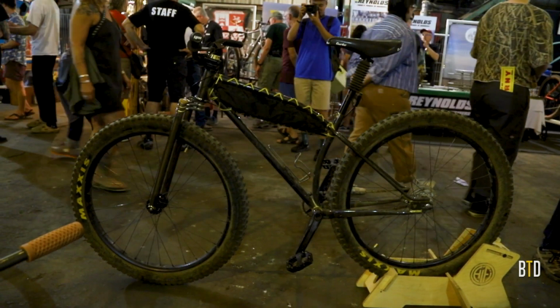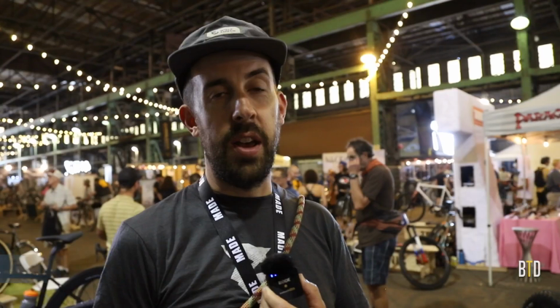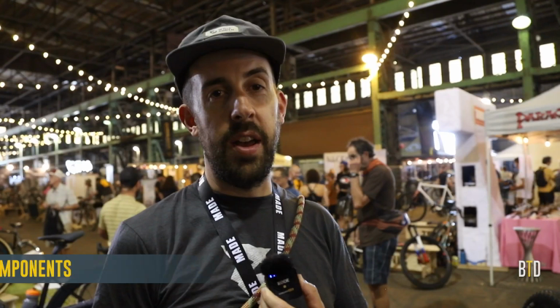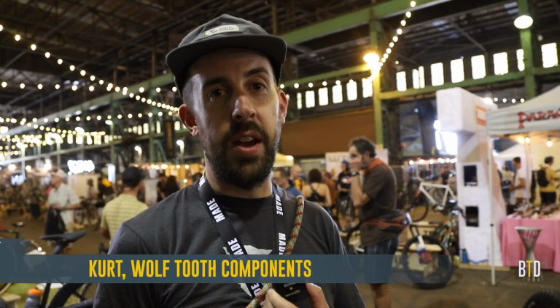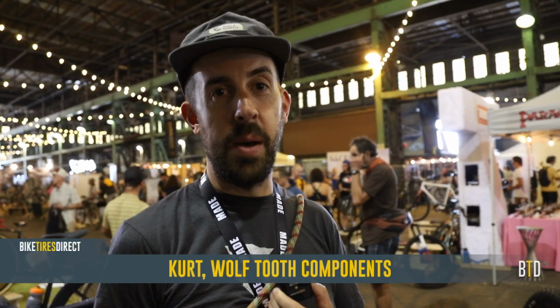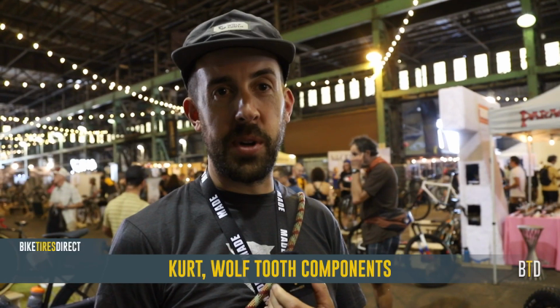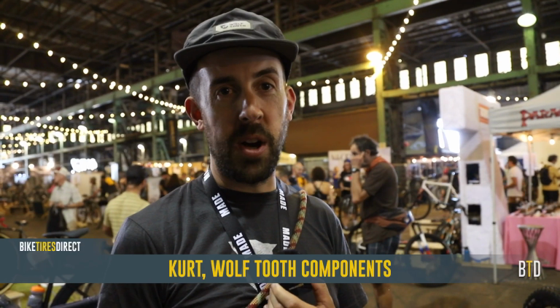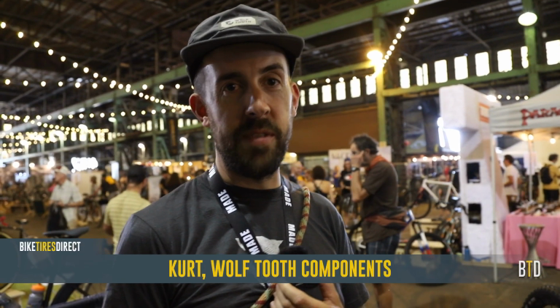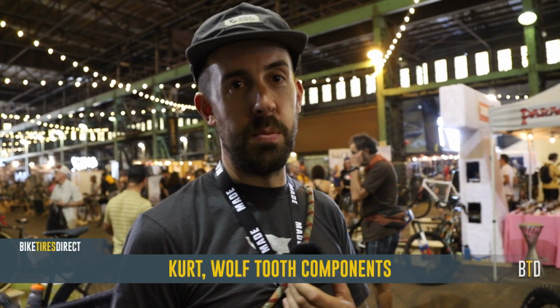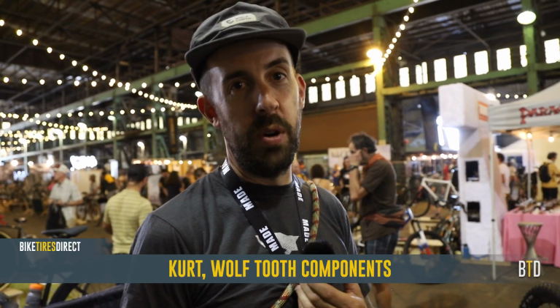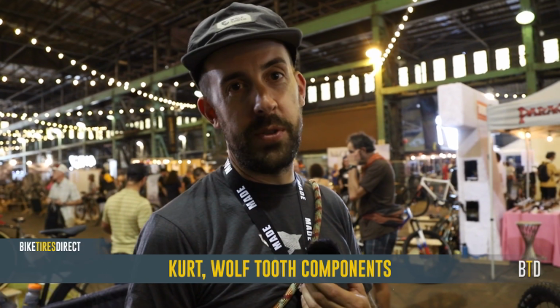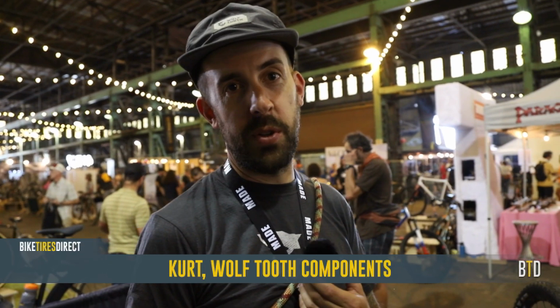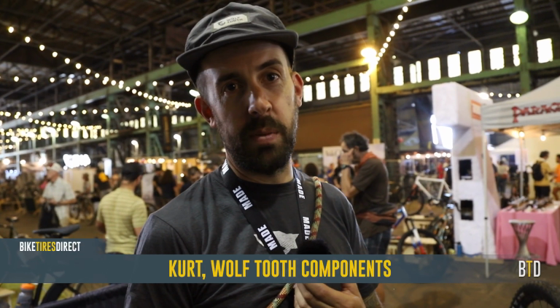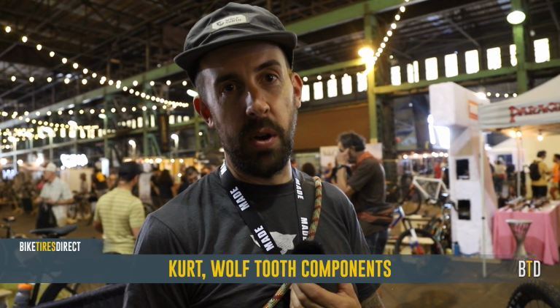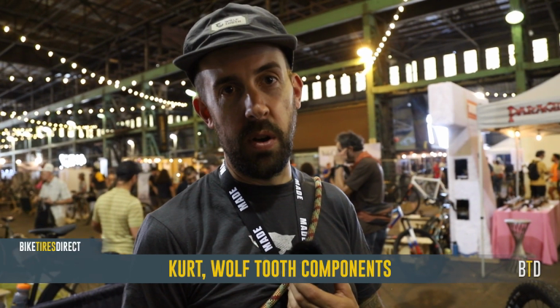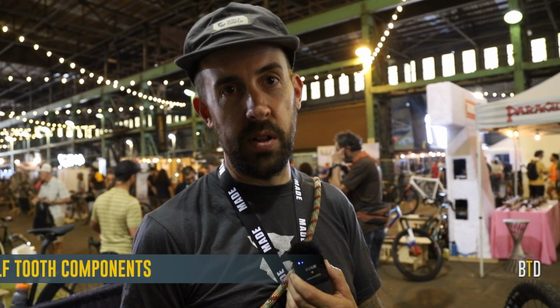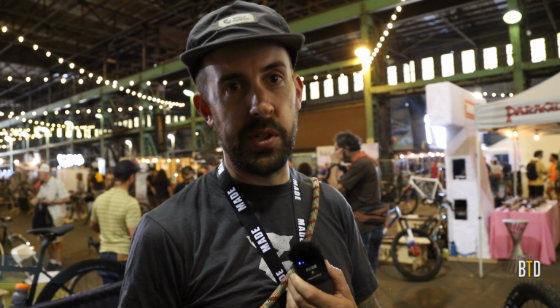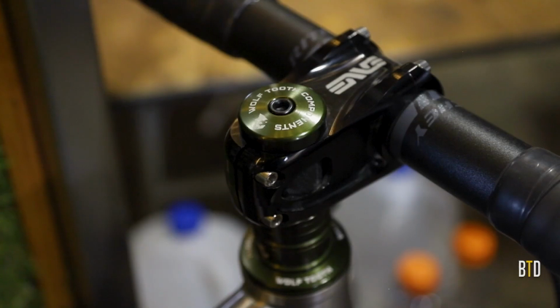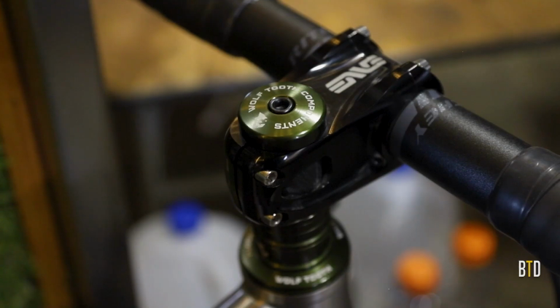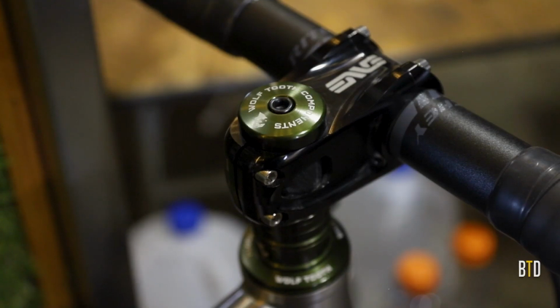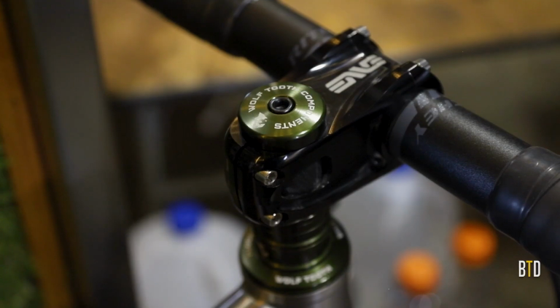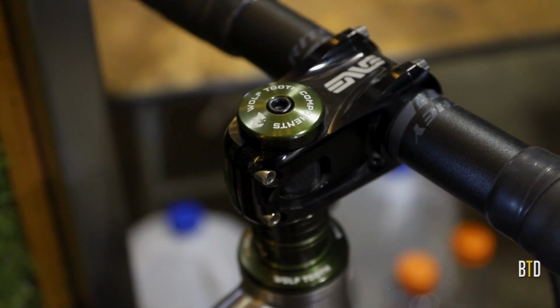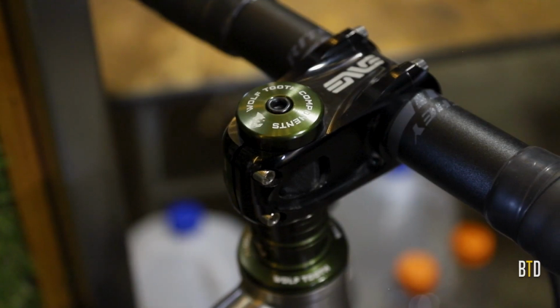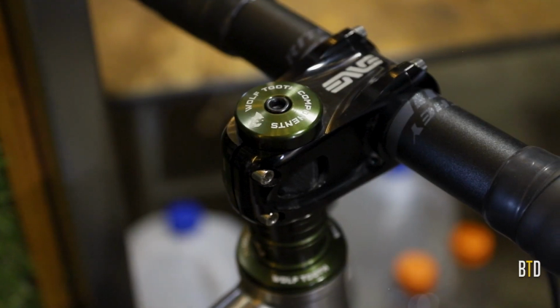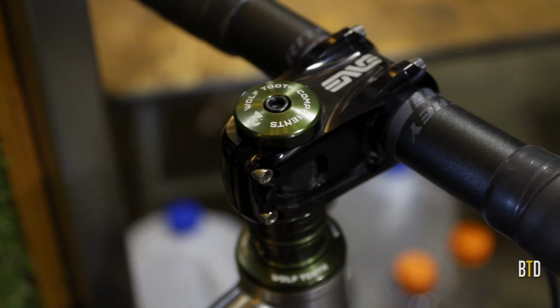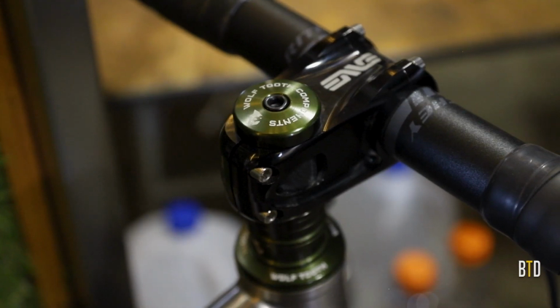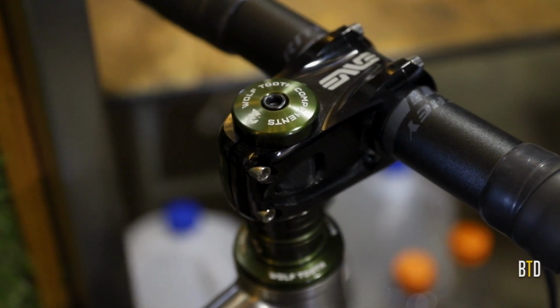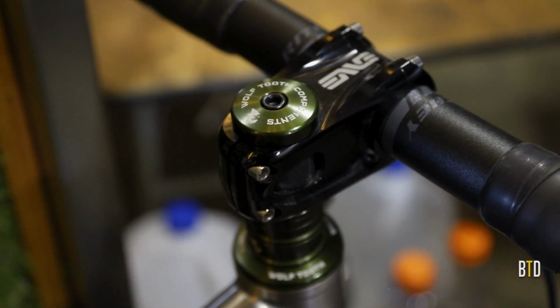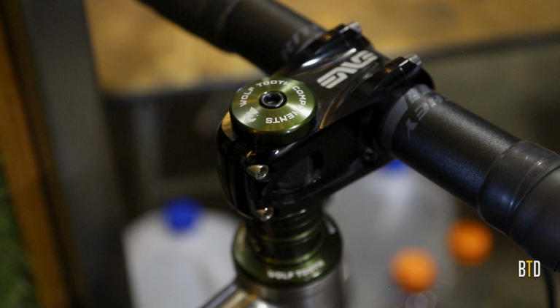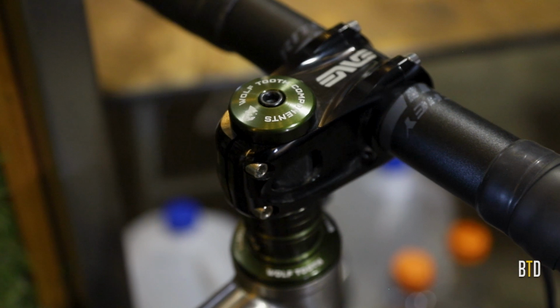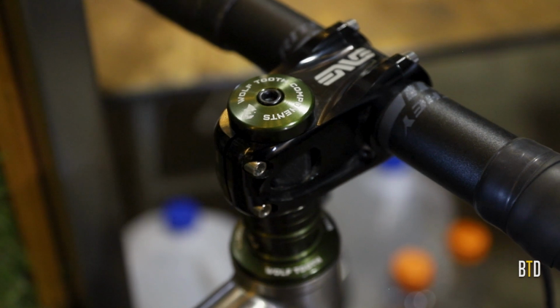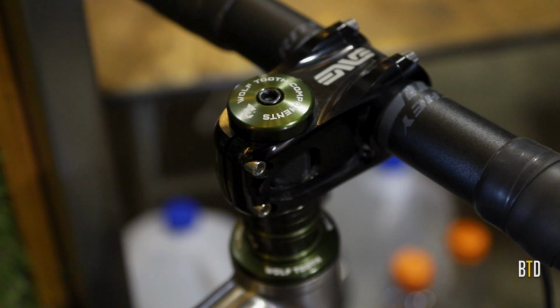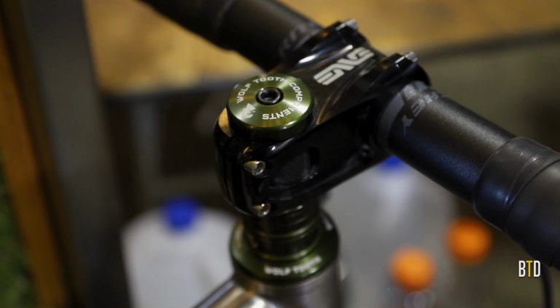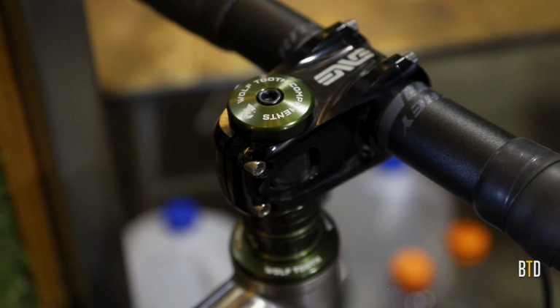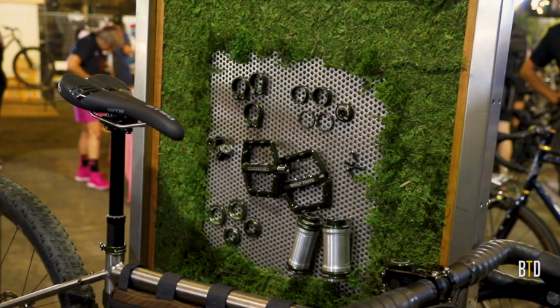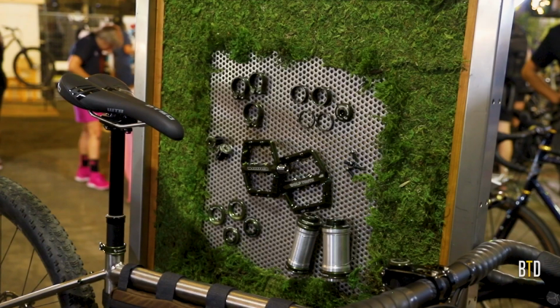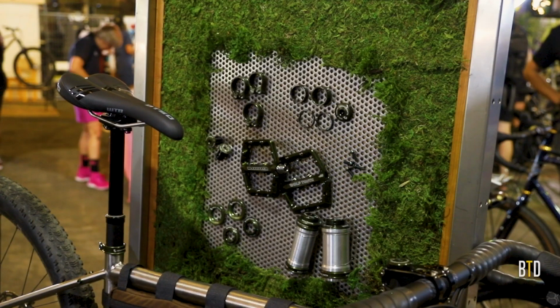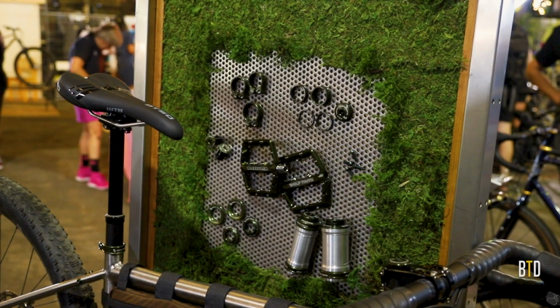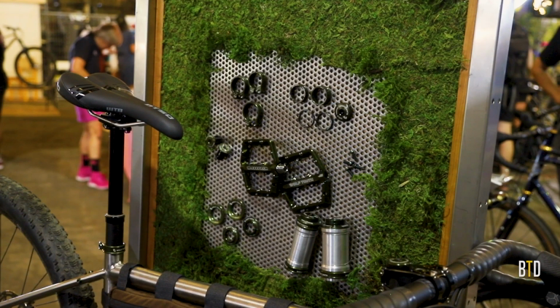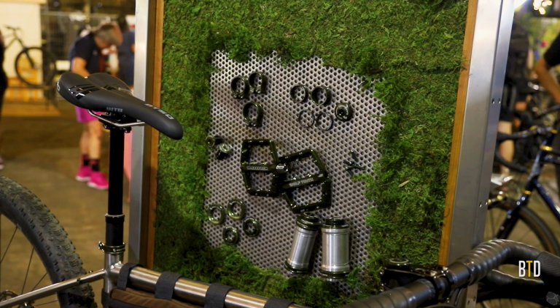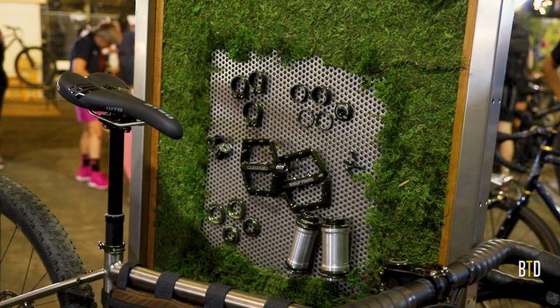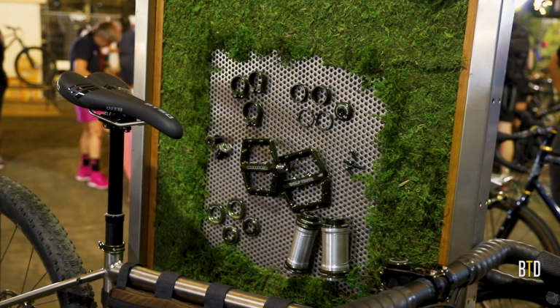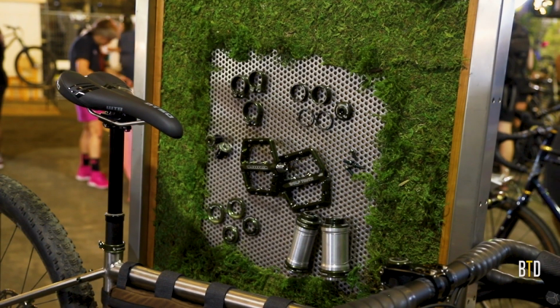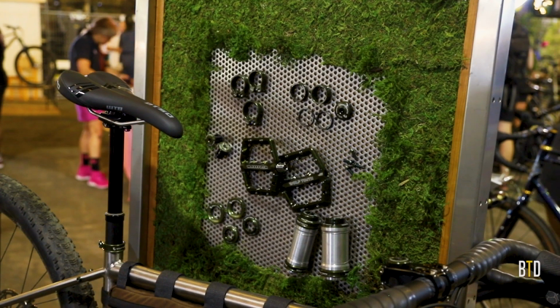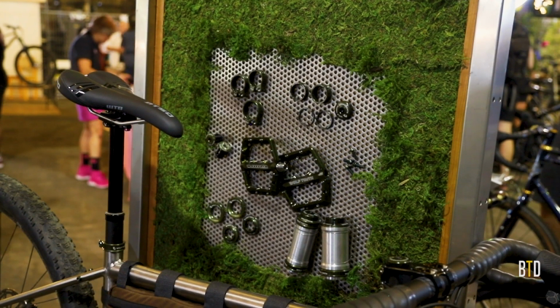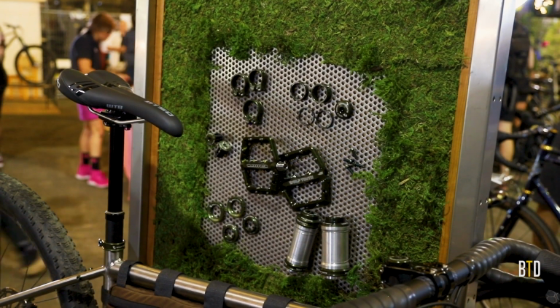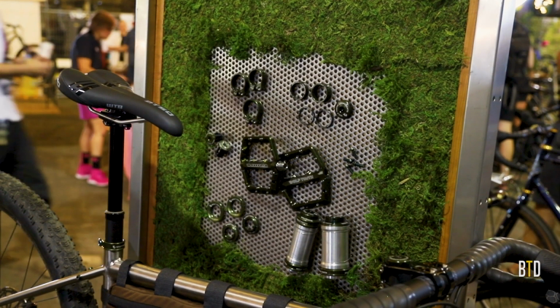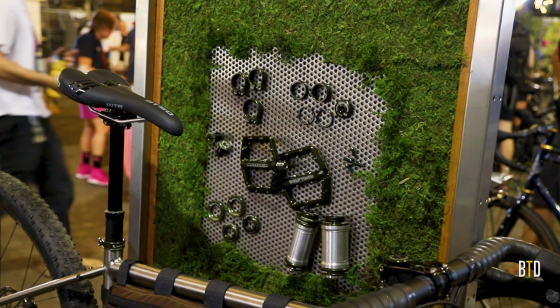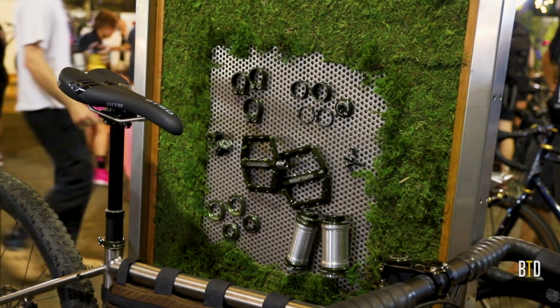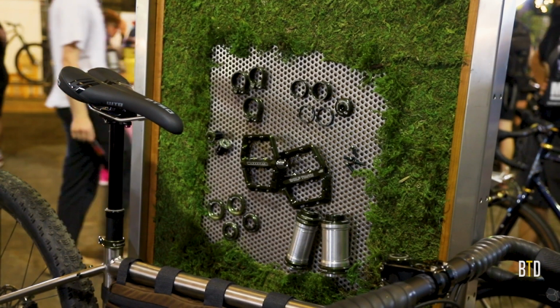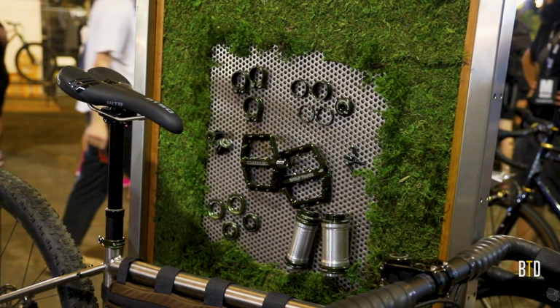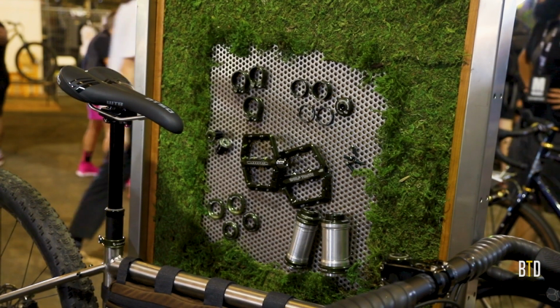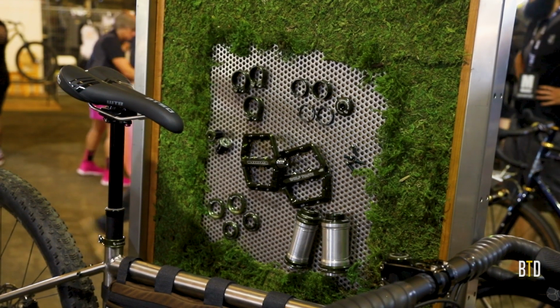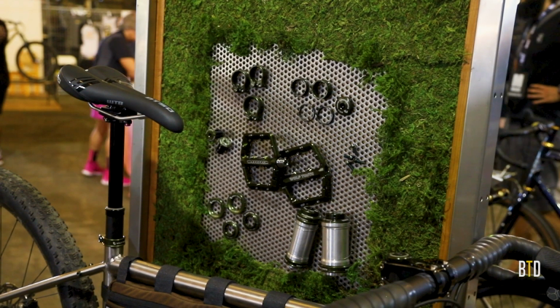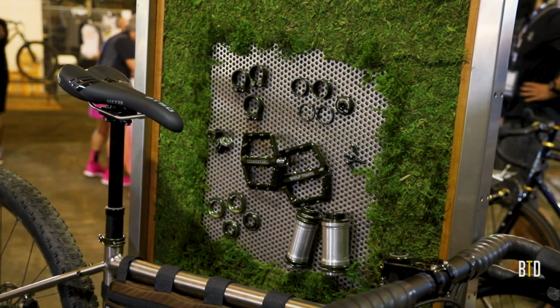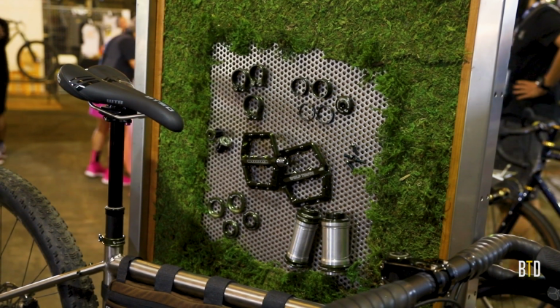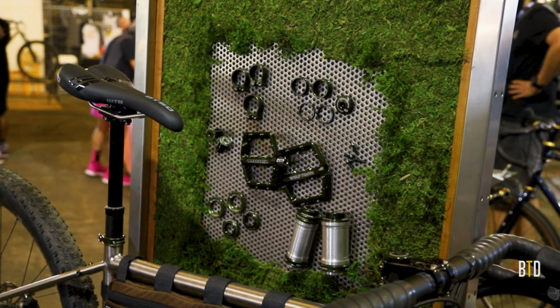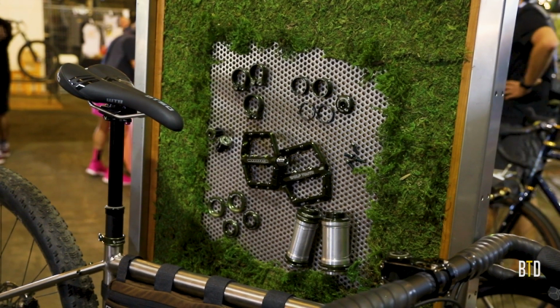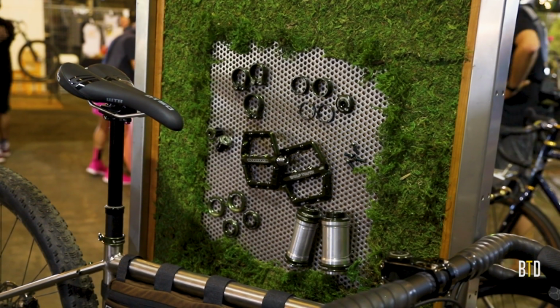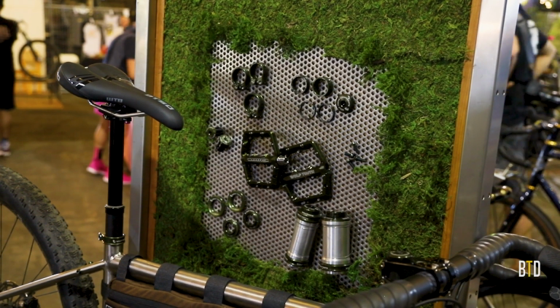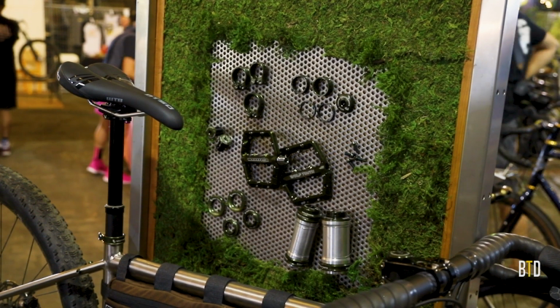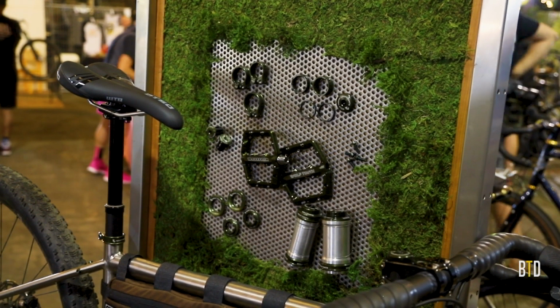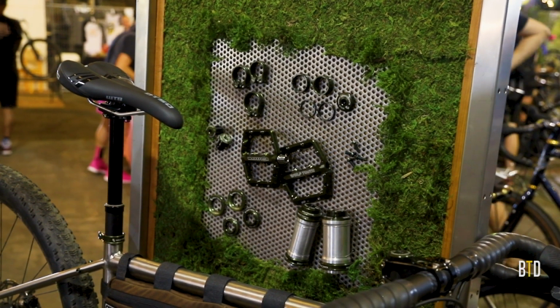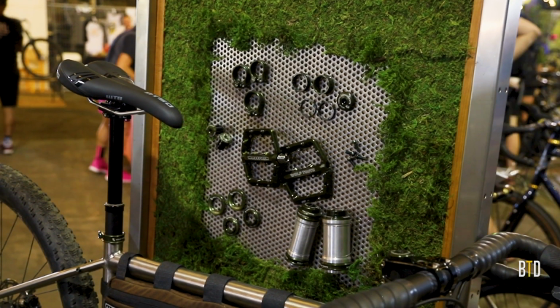I'm Kurt from Wooltooth Components. We're at Made Bike Show to unveil our new olive anodized color accent parts.